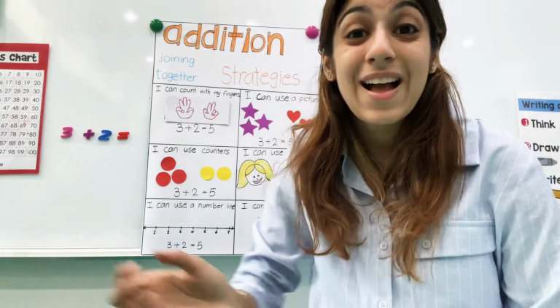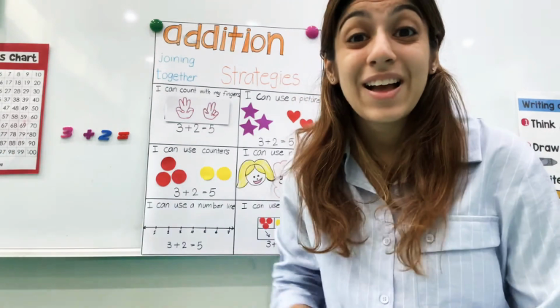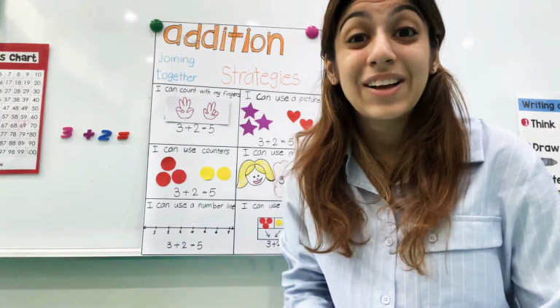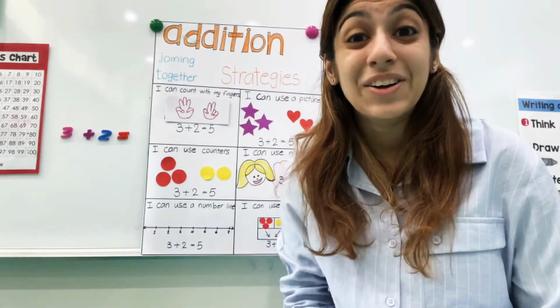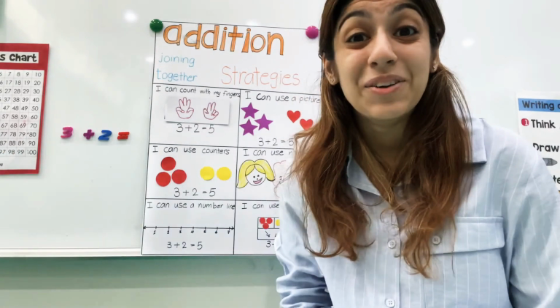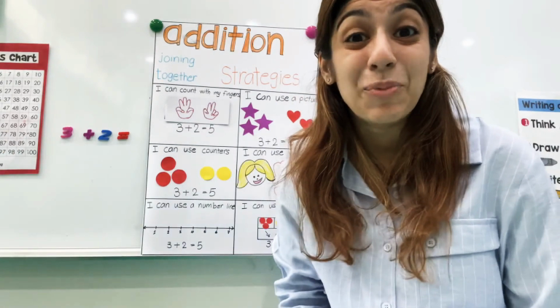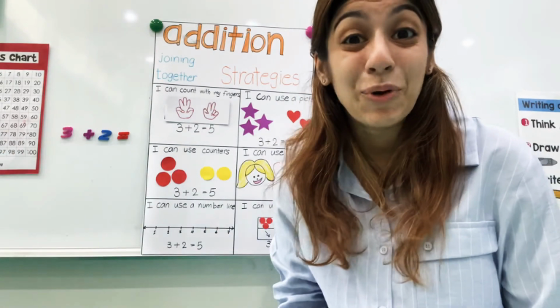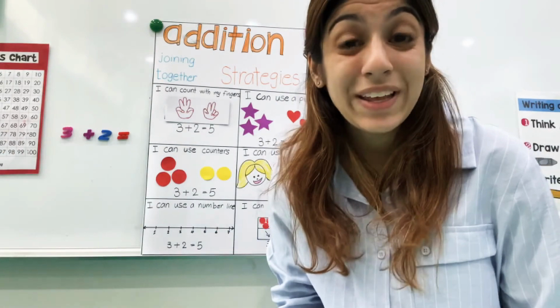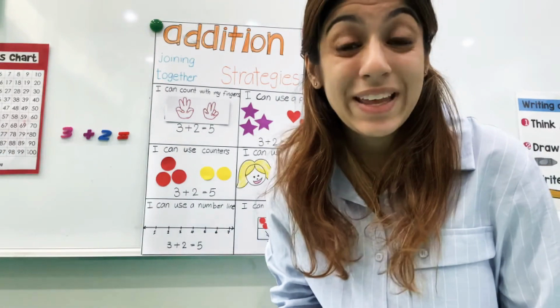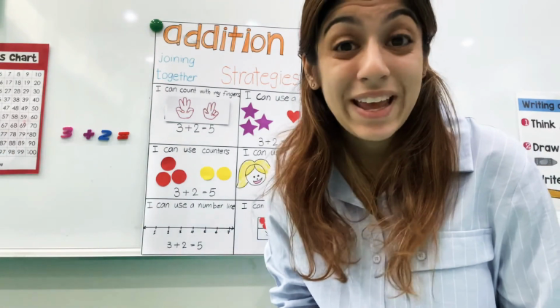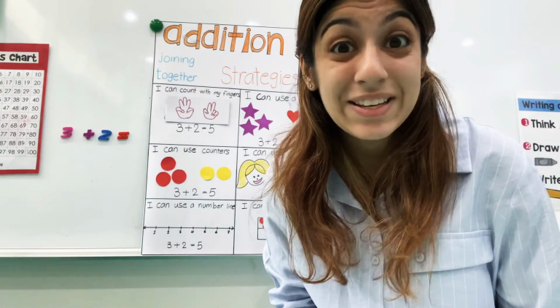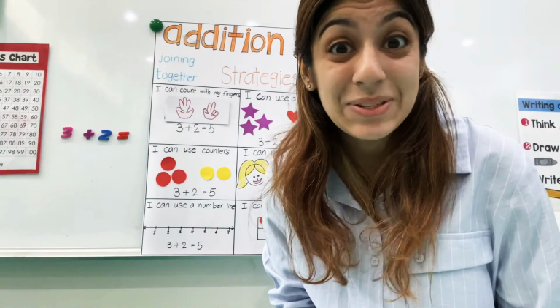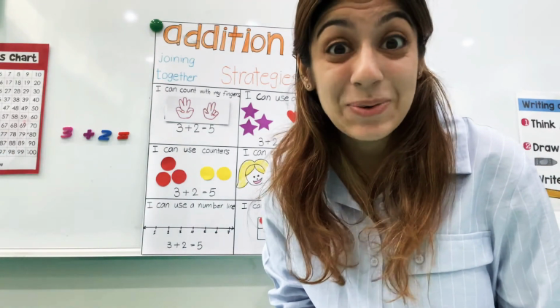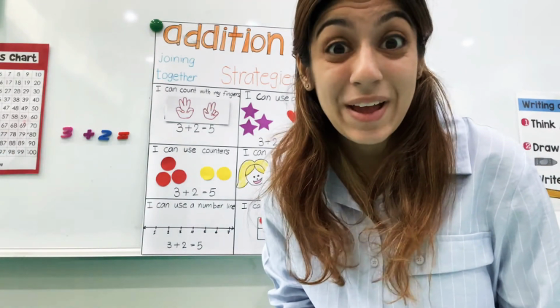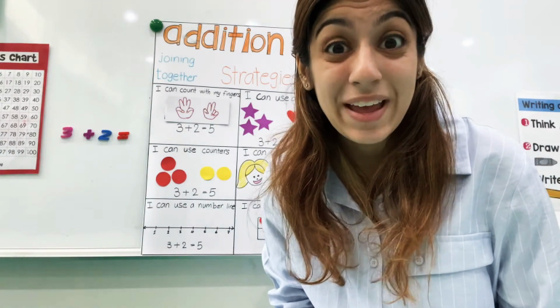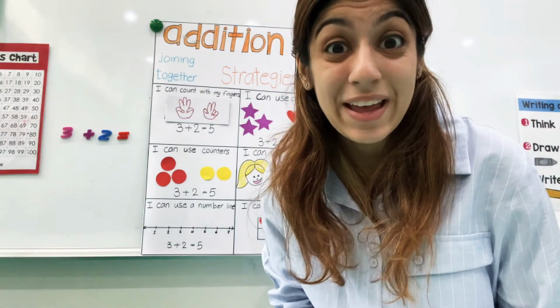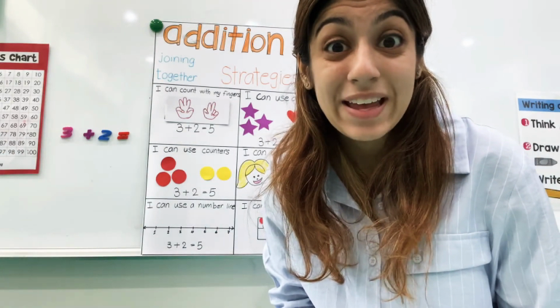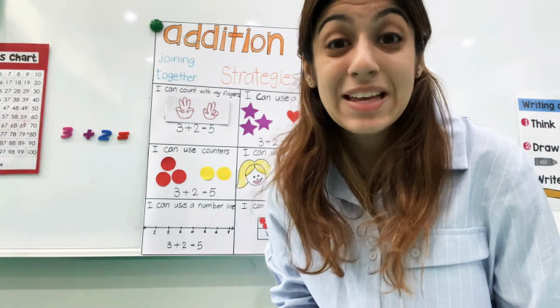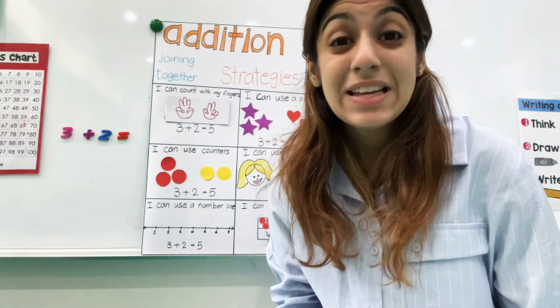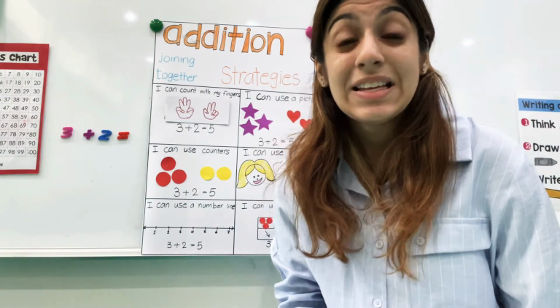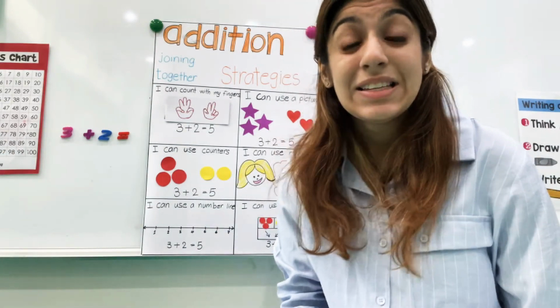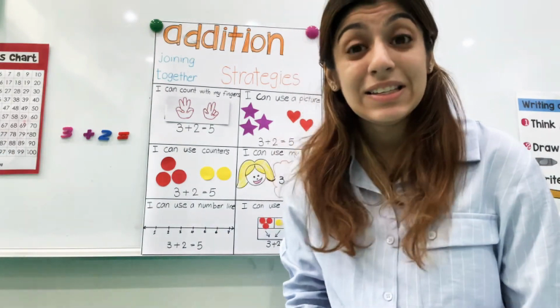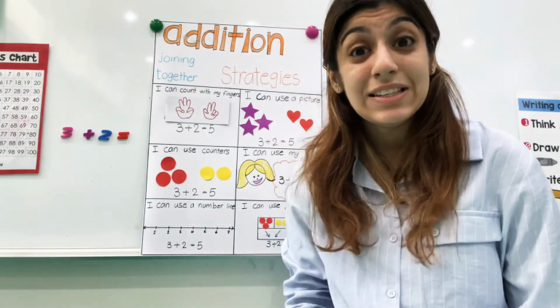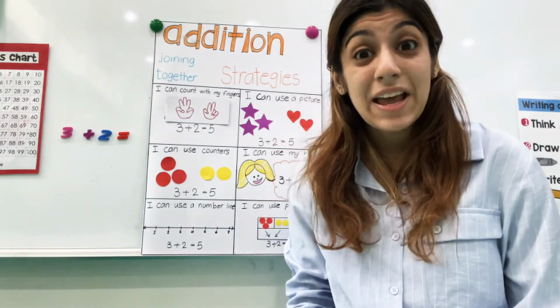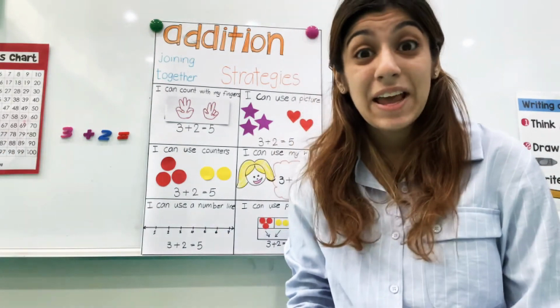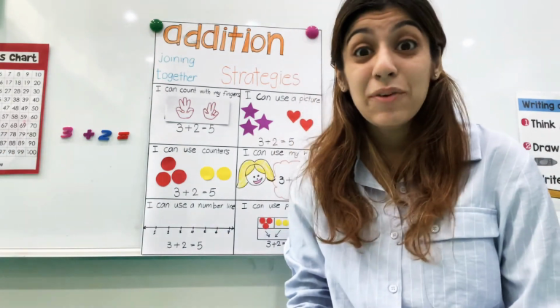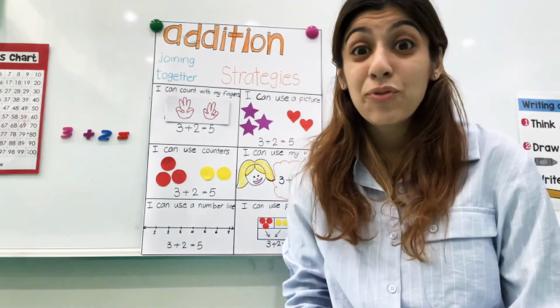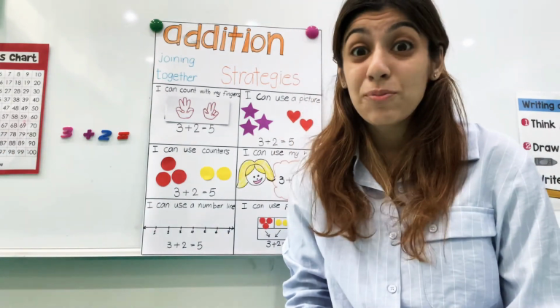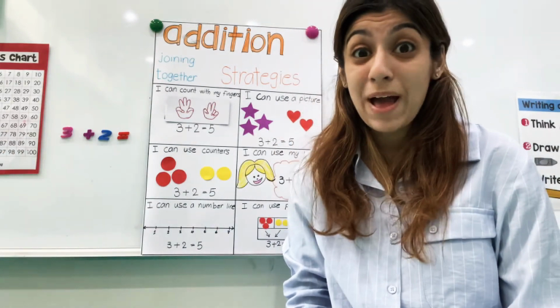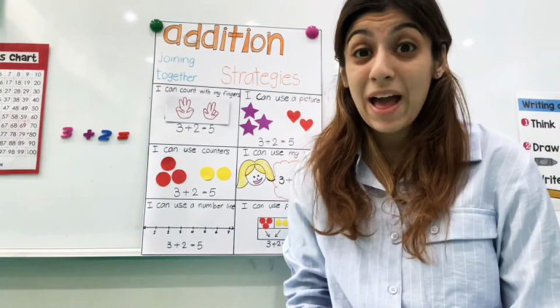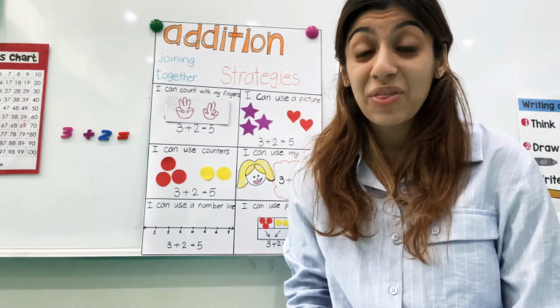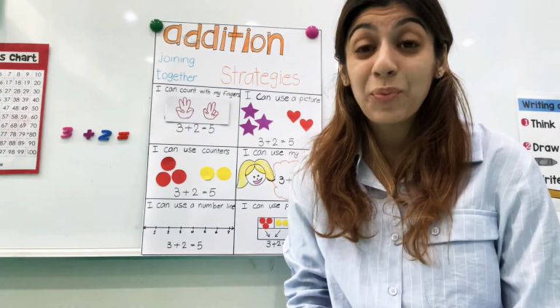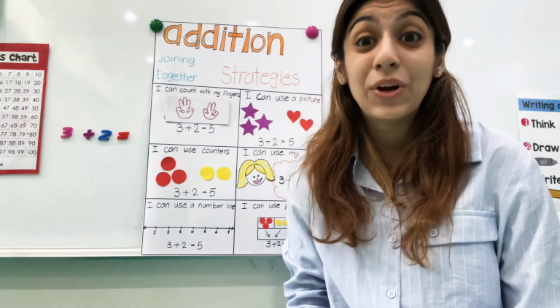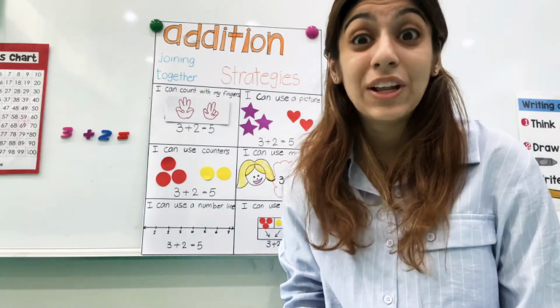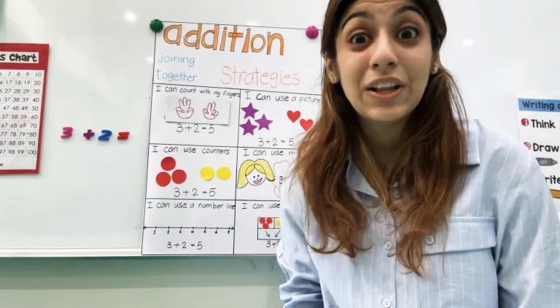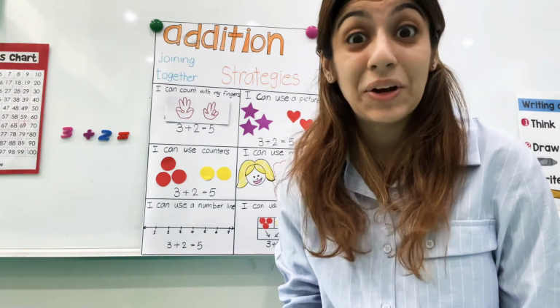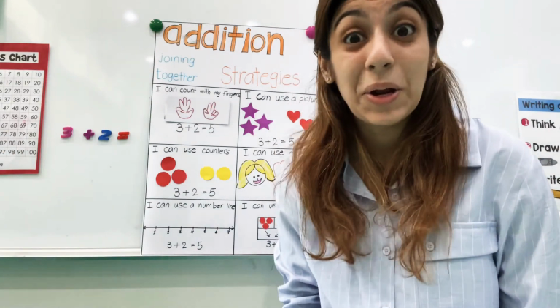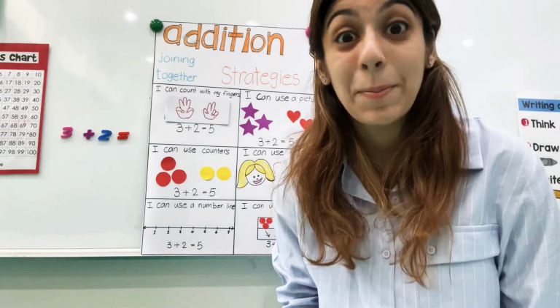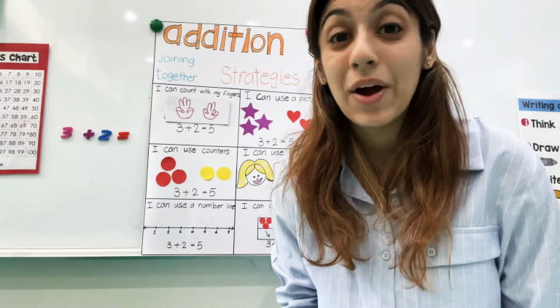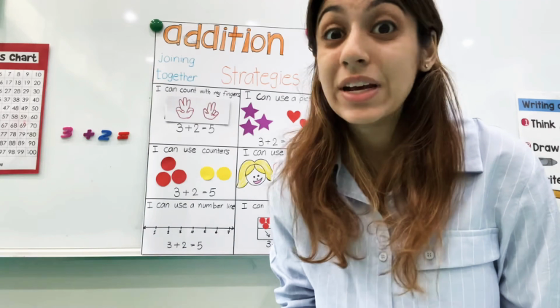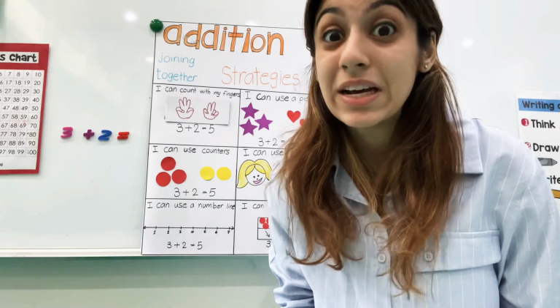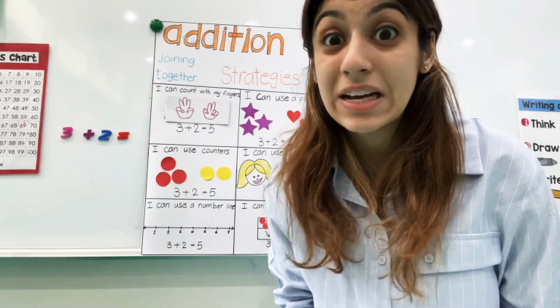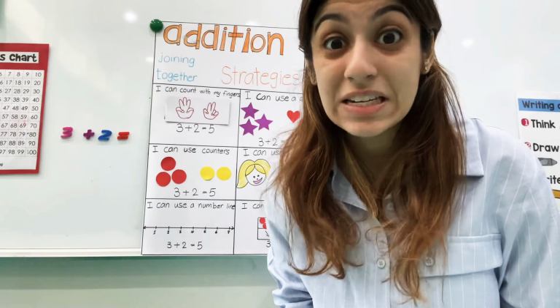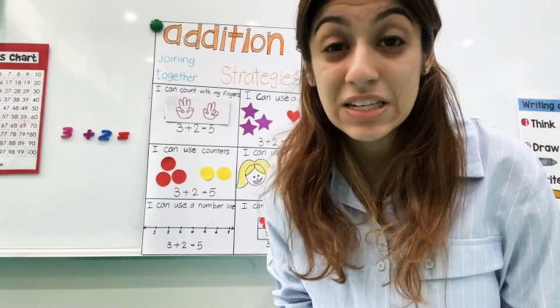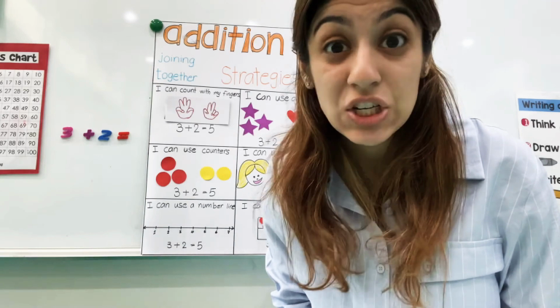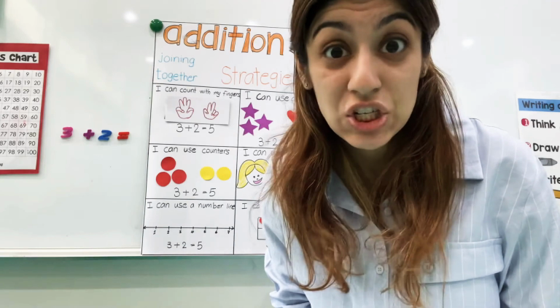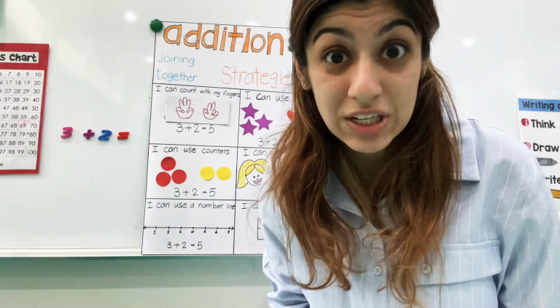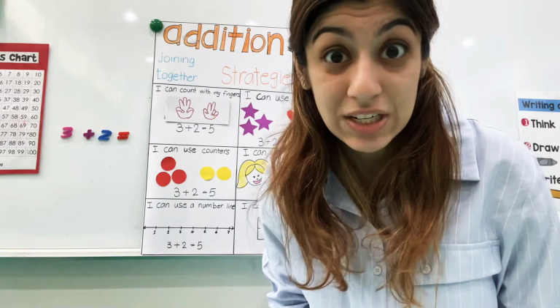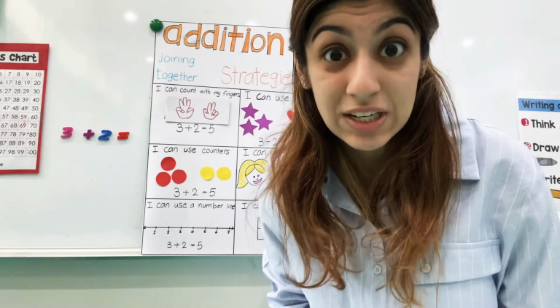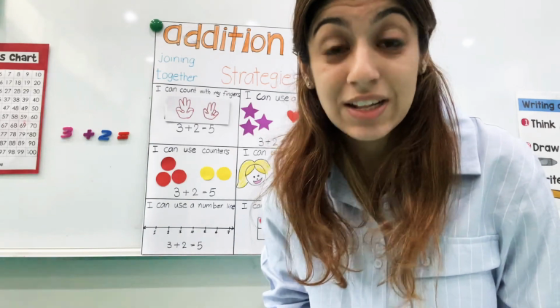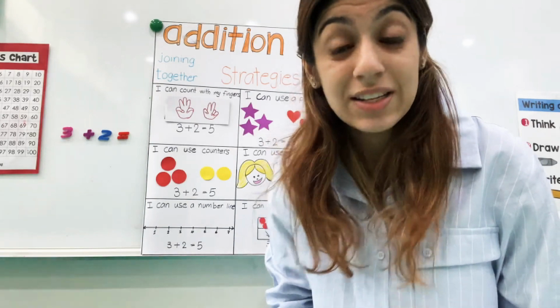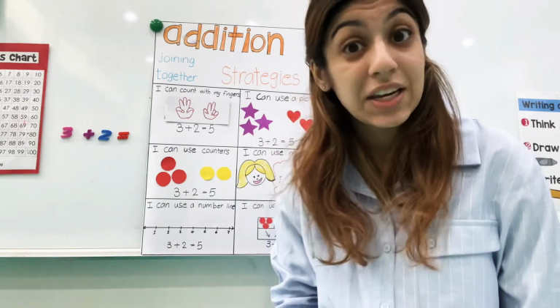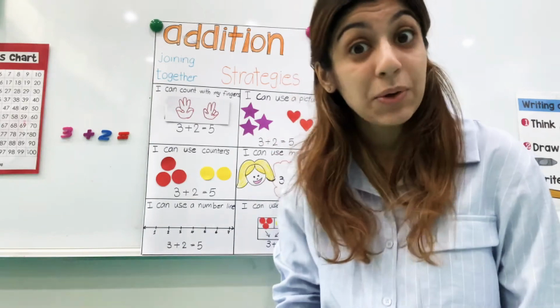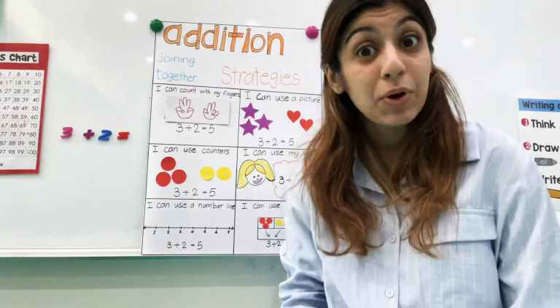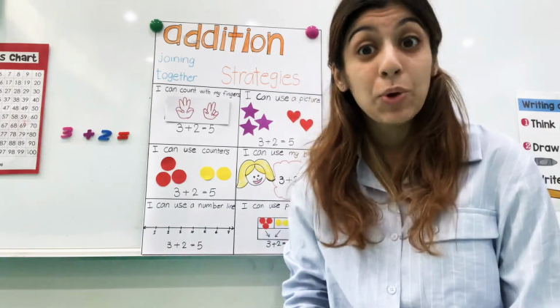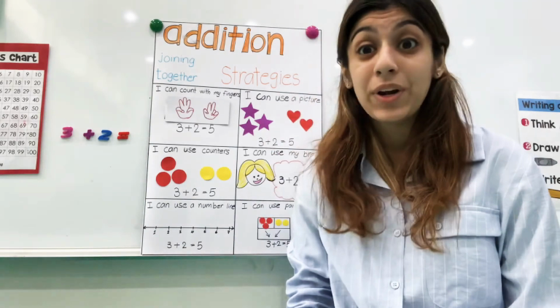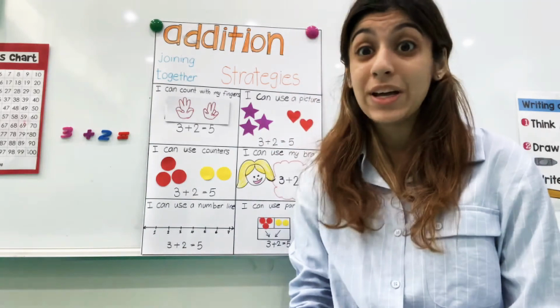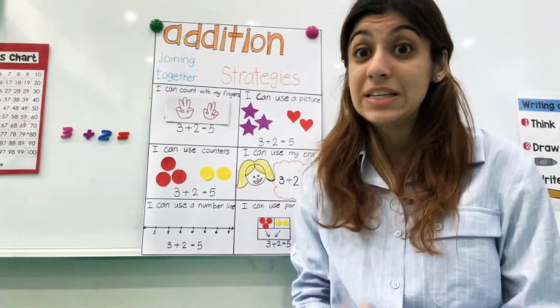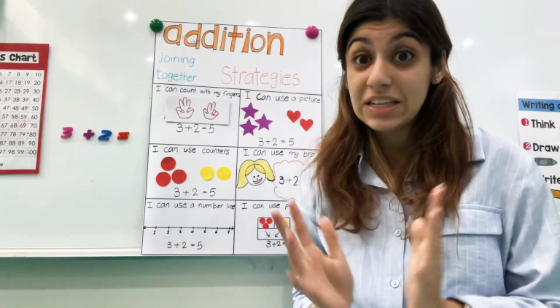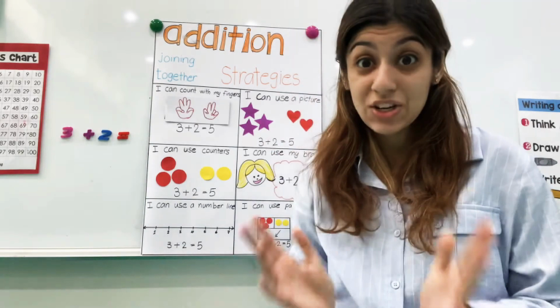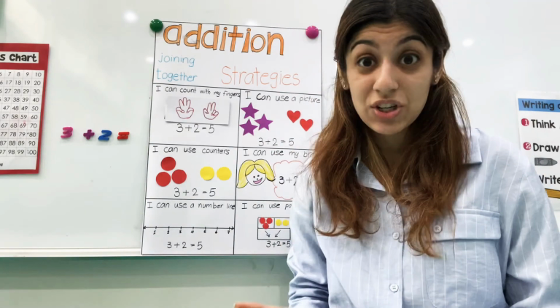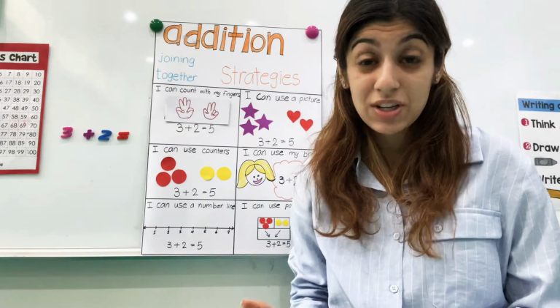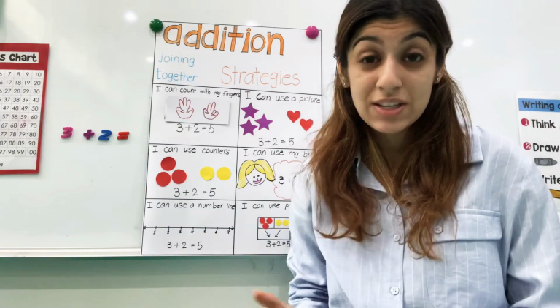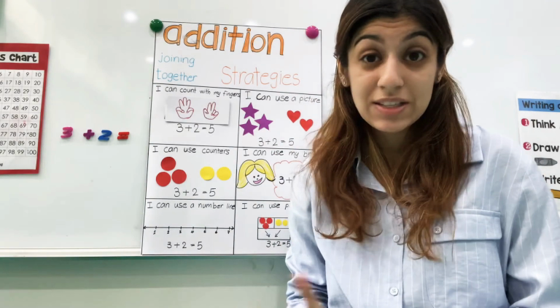Good morning, K2A. Today for math, we're going to learn about addition. Does anyone know what addition is?